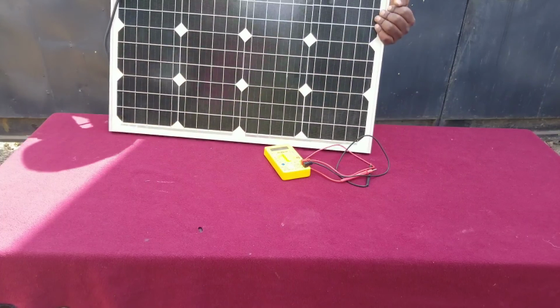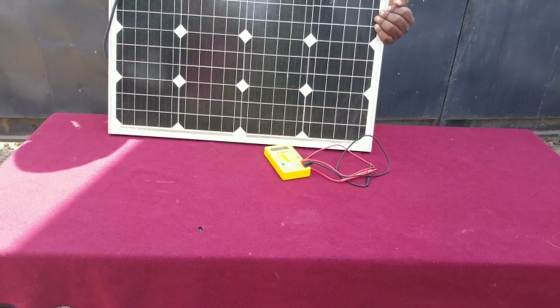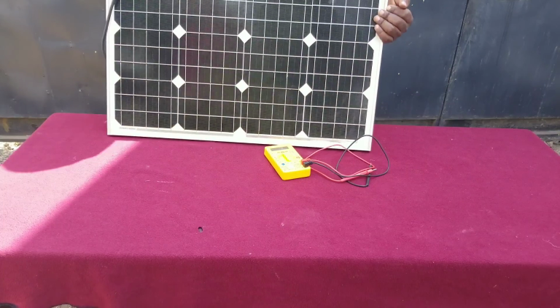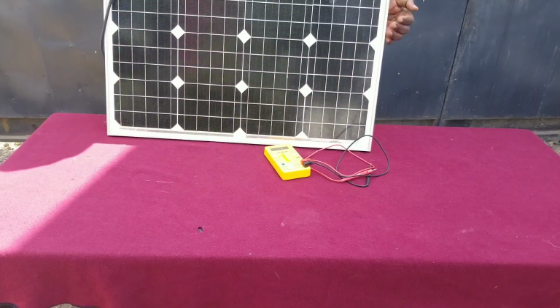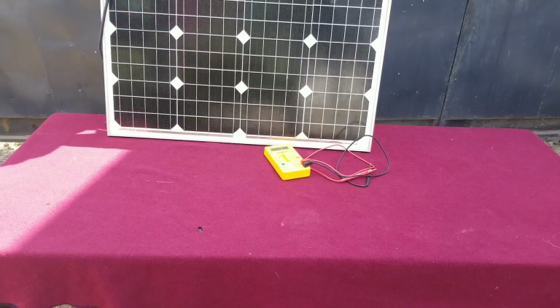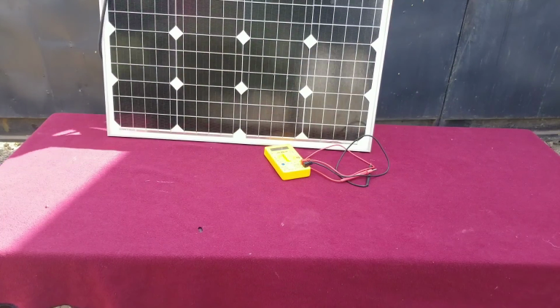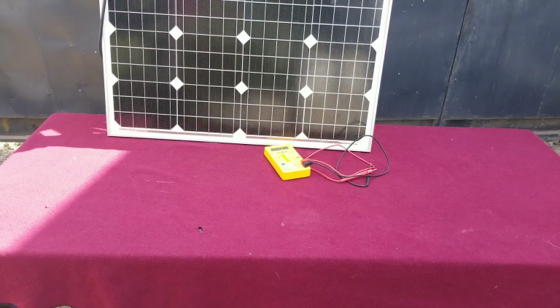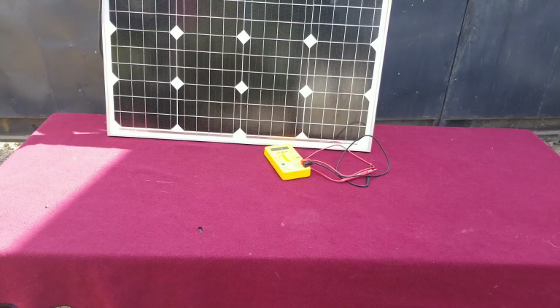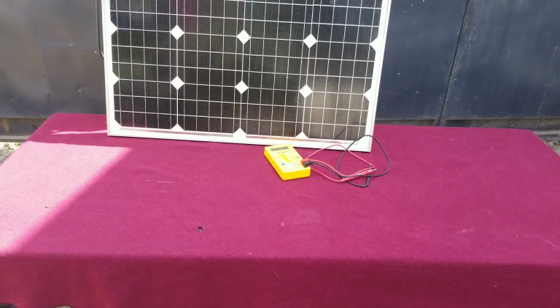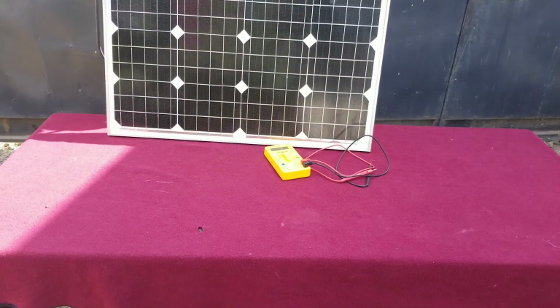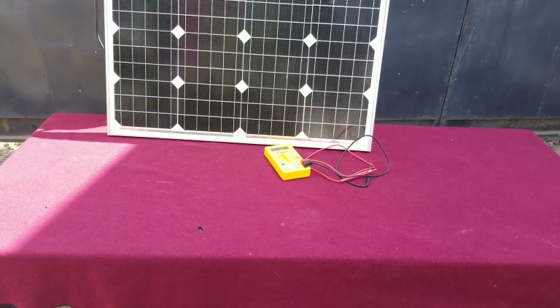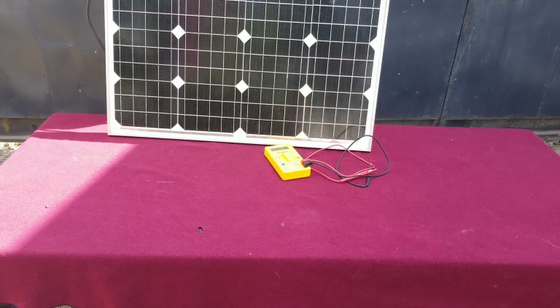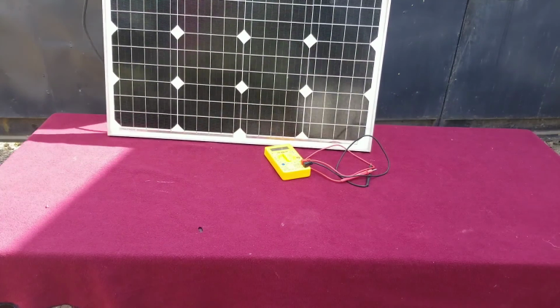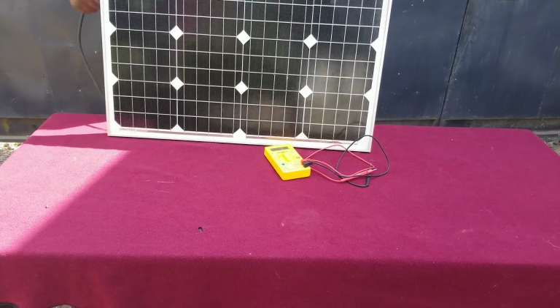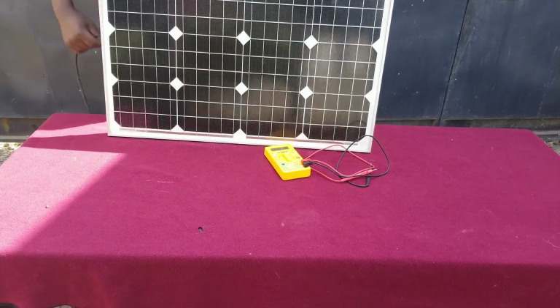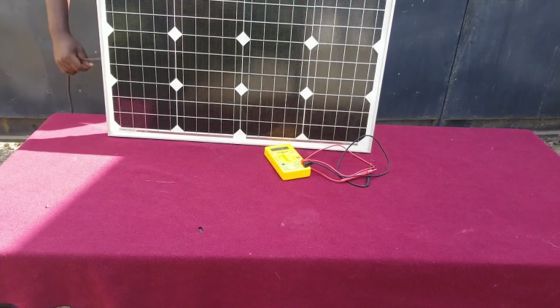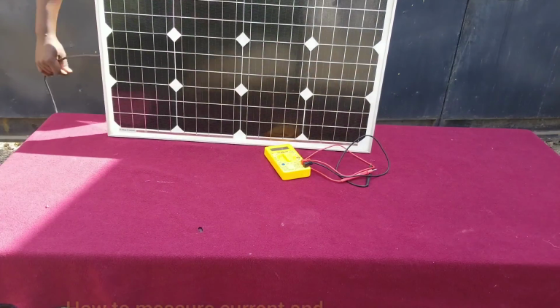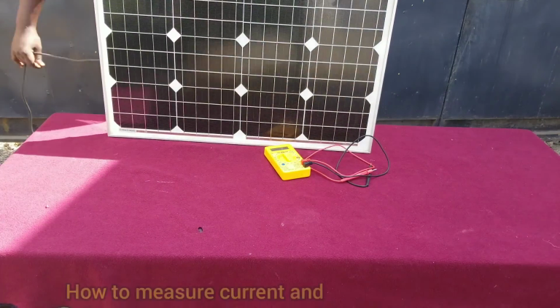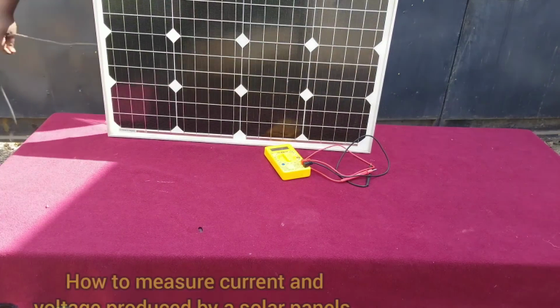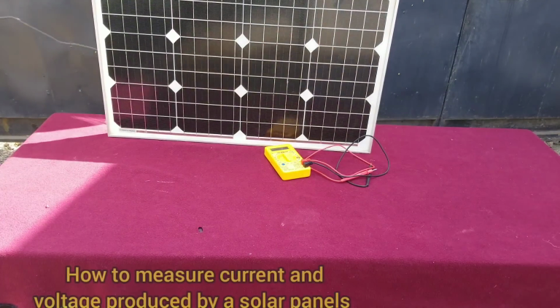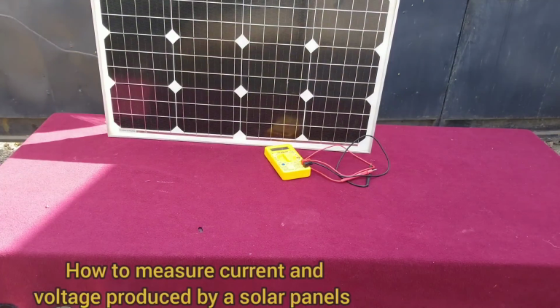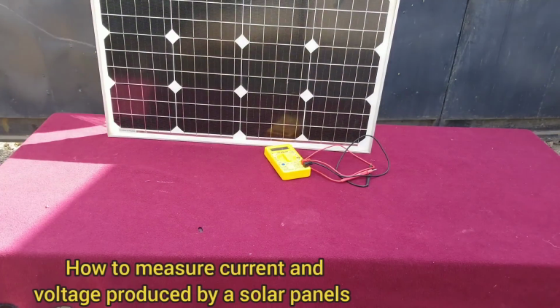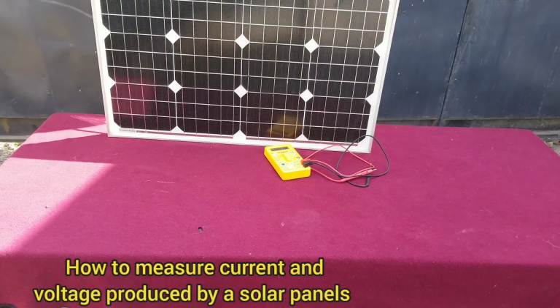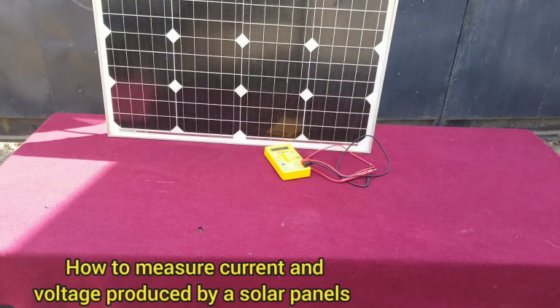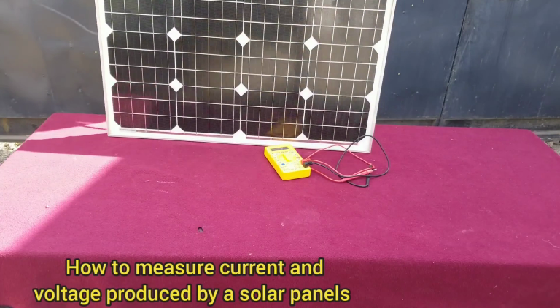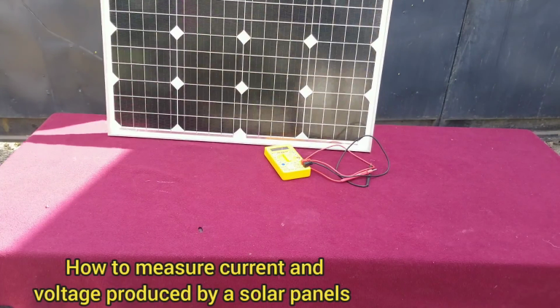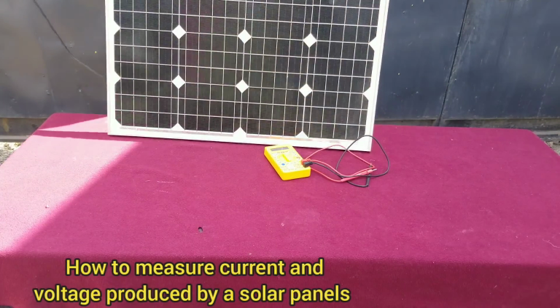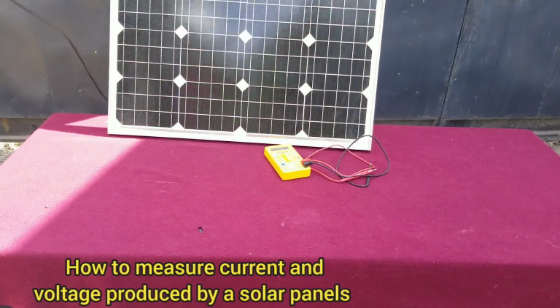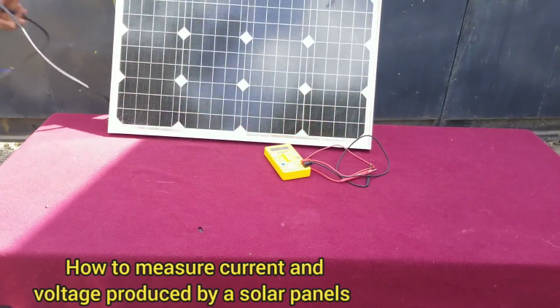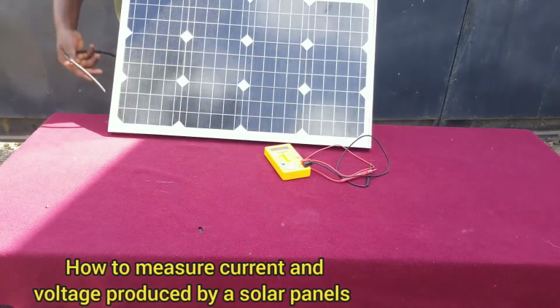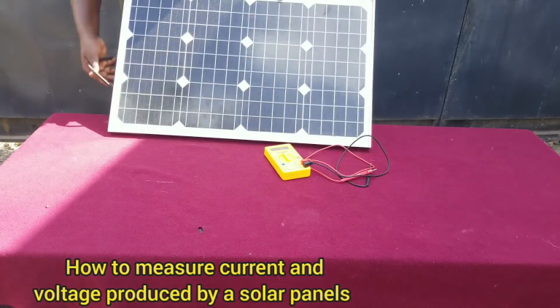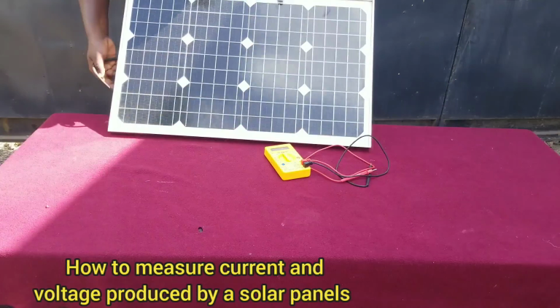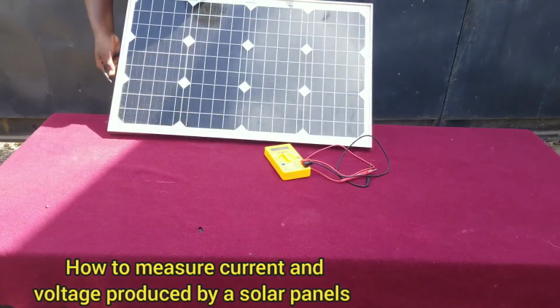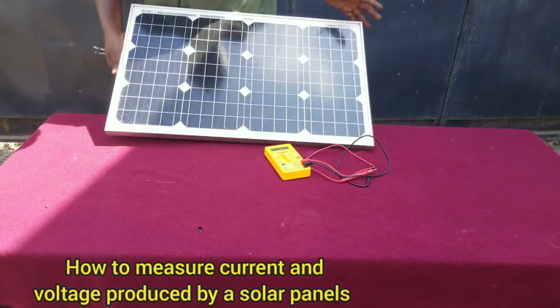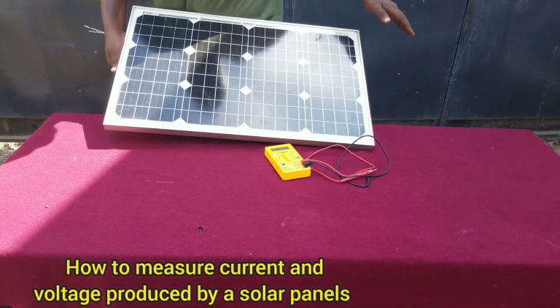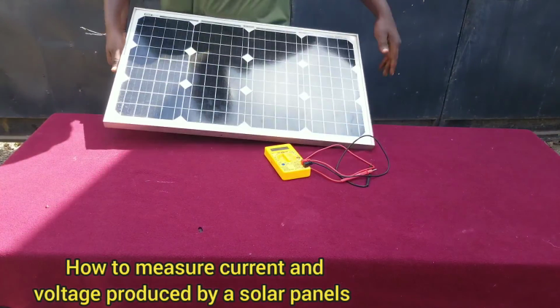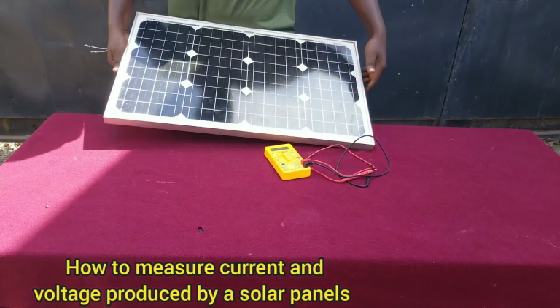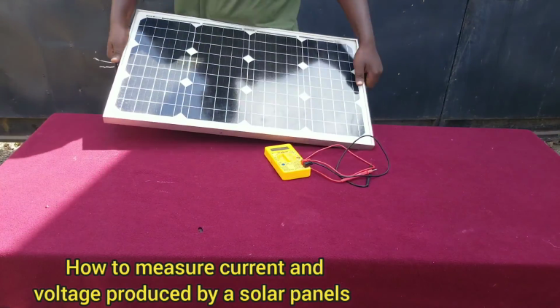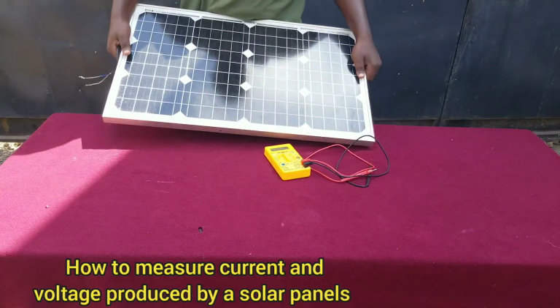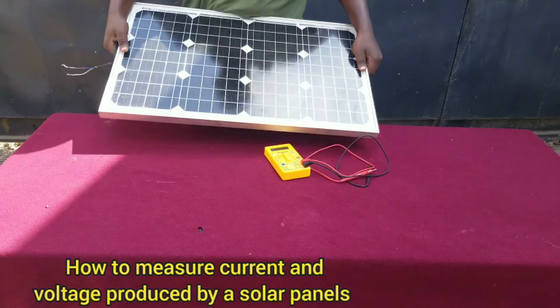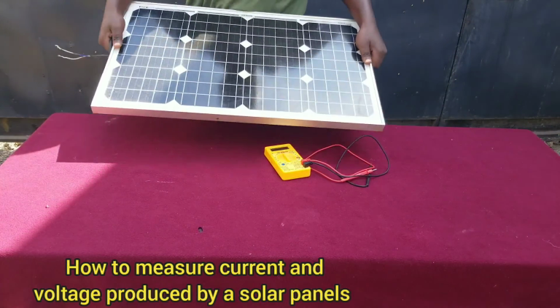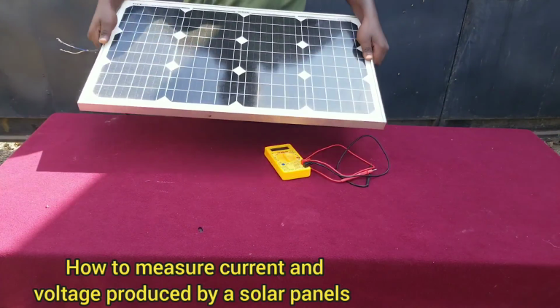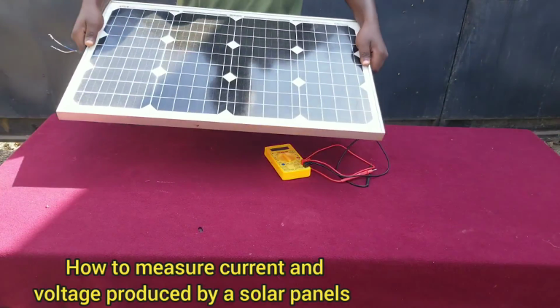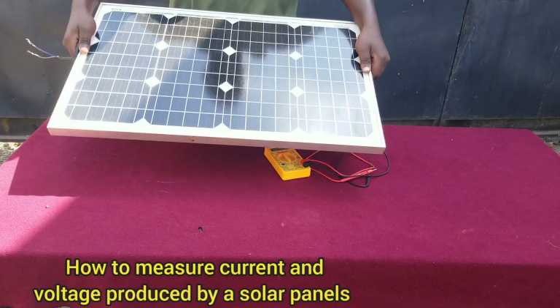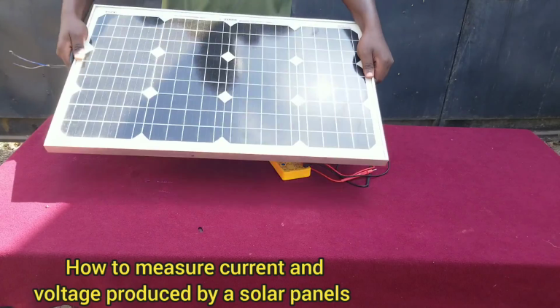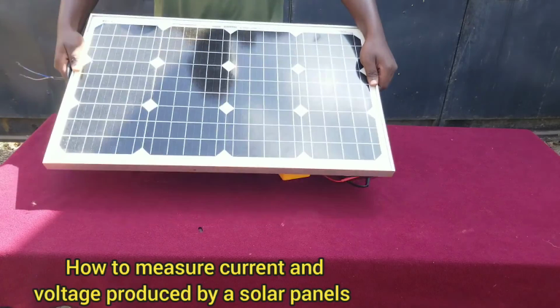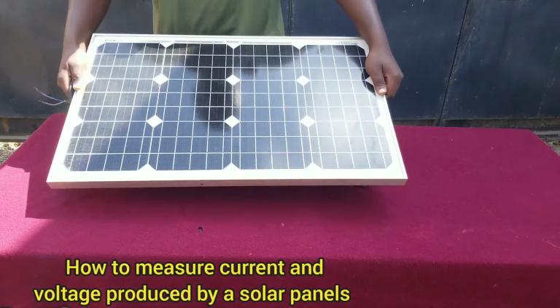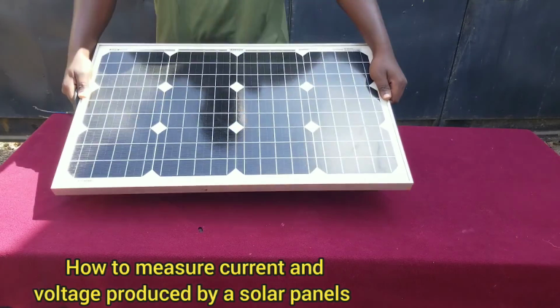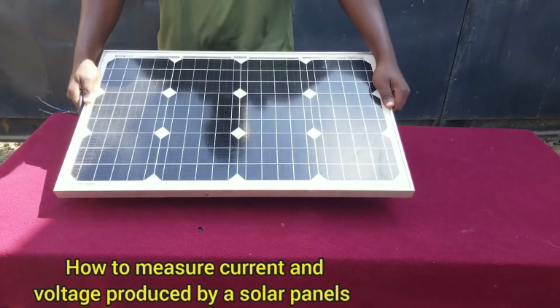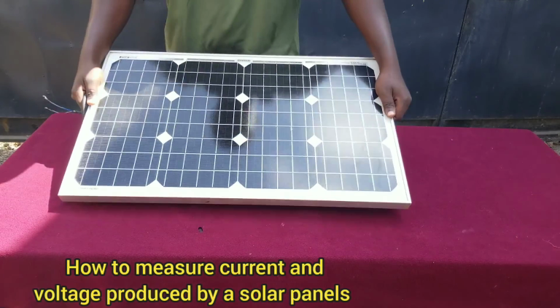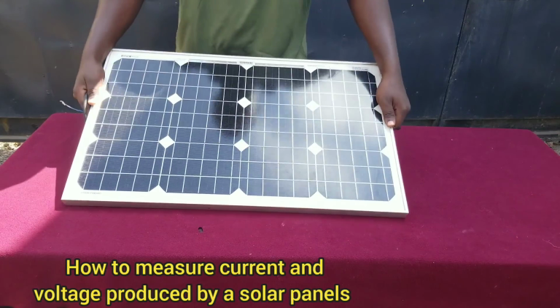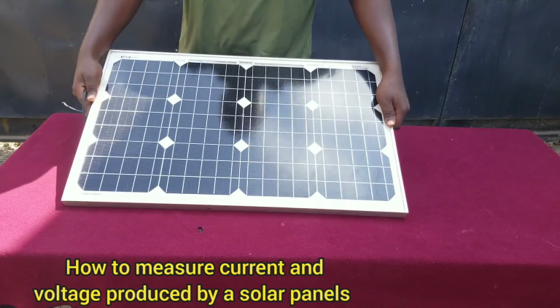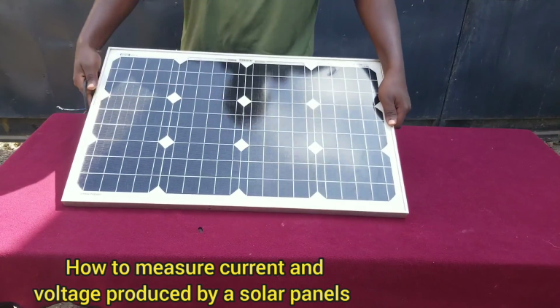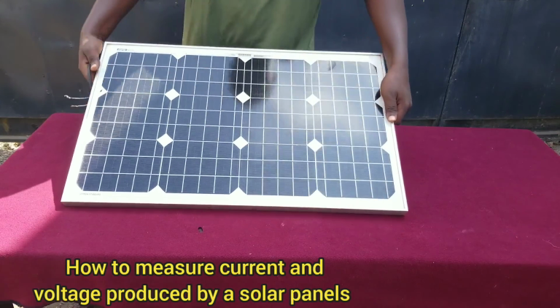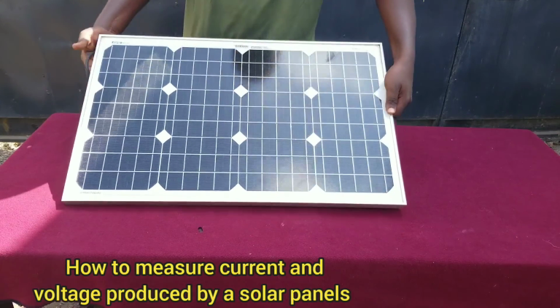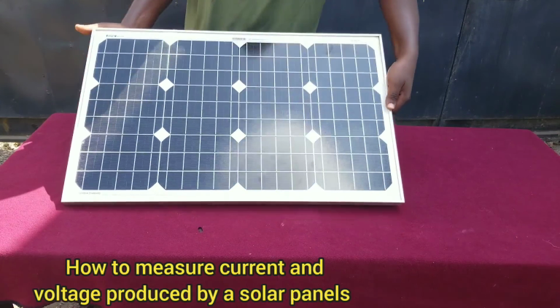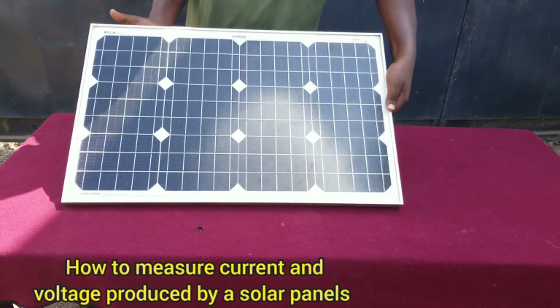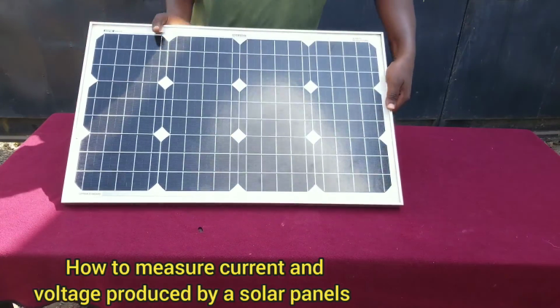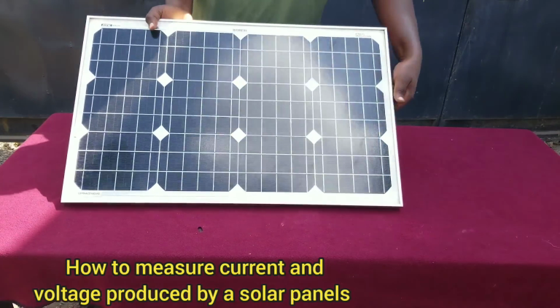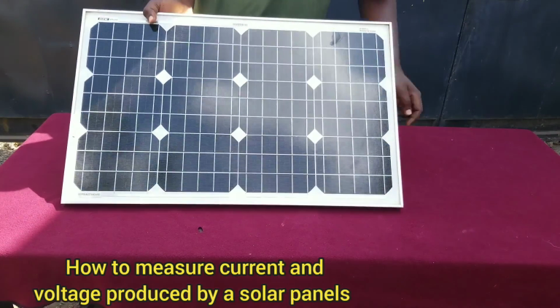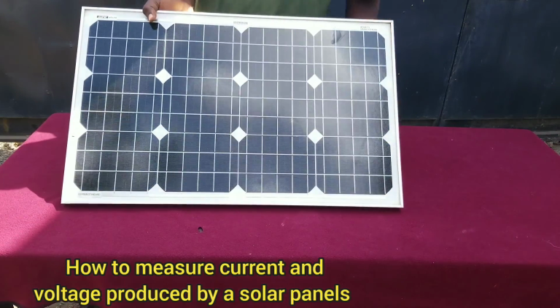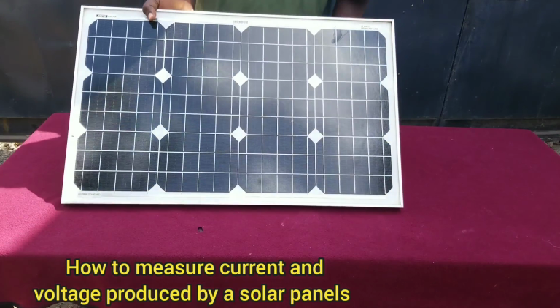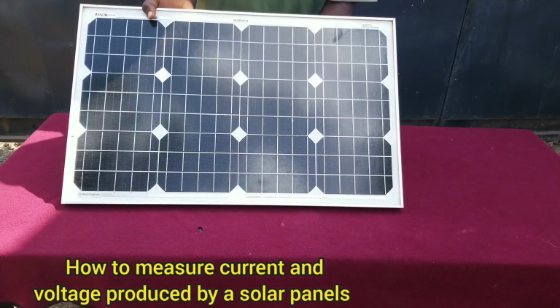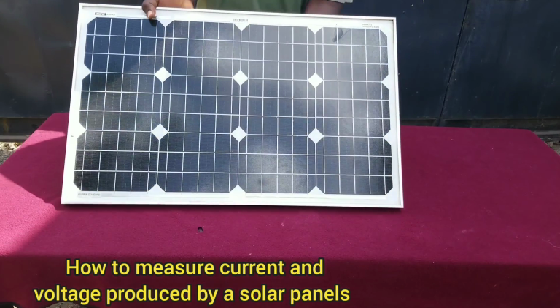Today in this video I'm going to show you how to measure a voltage and amps produced by a solar panel.